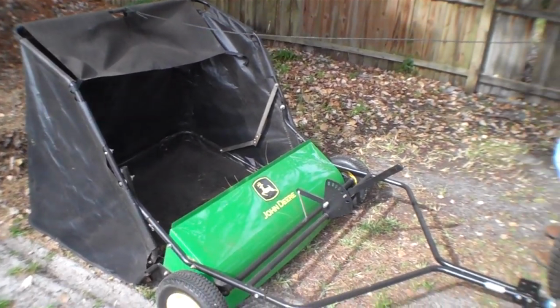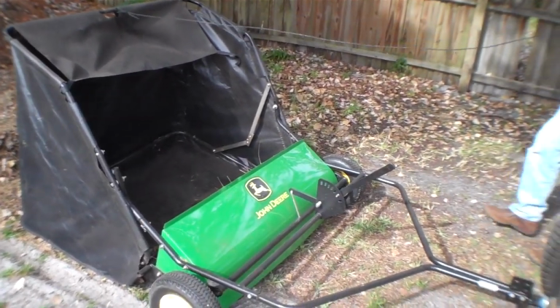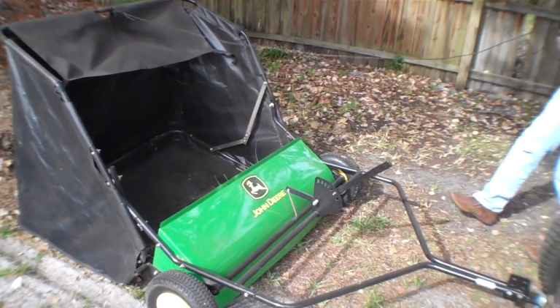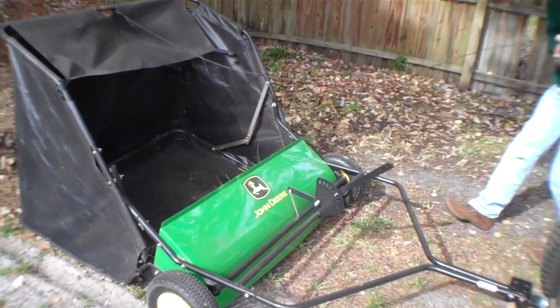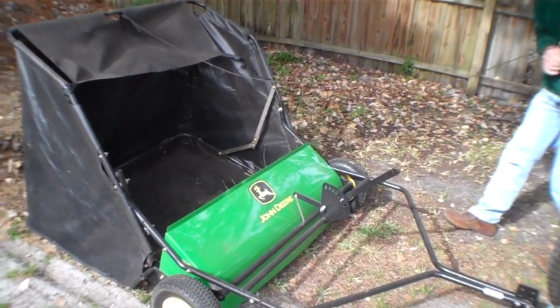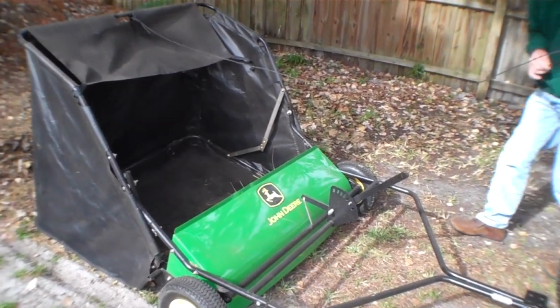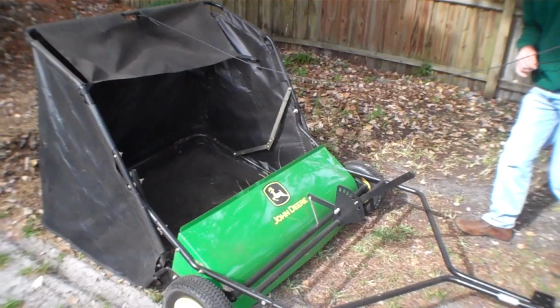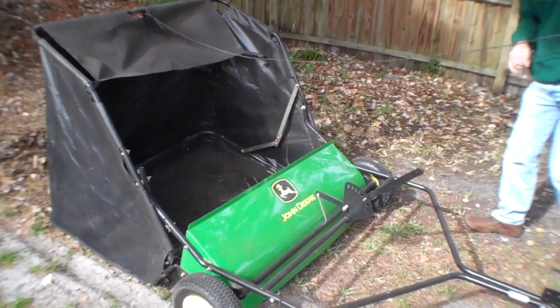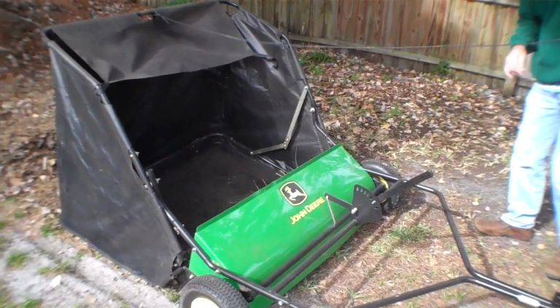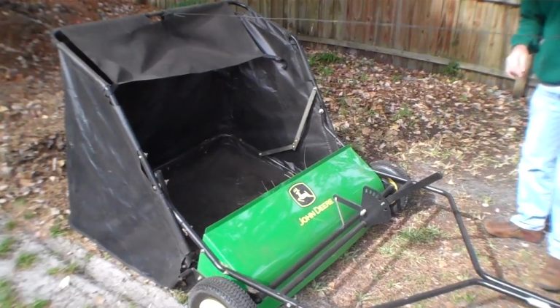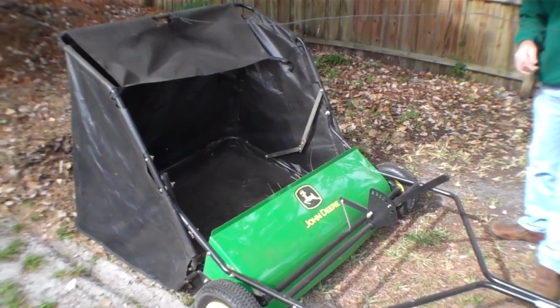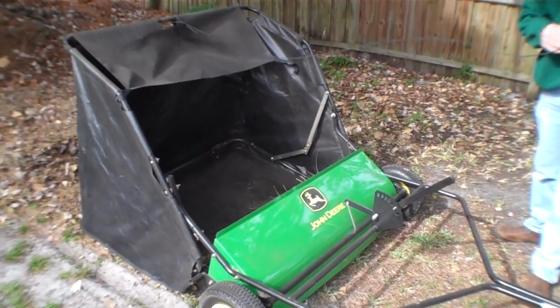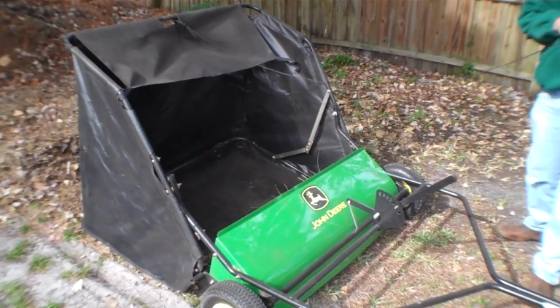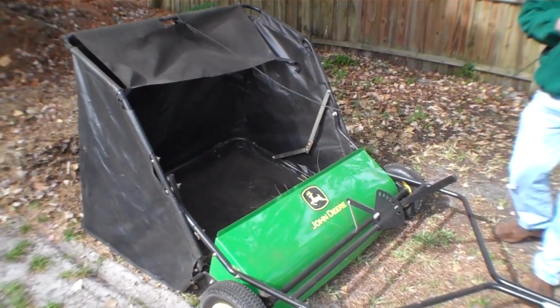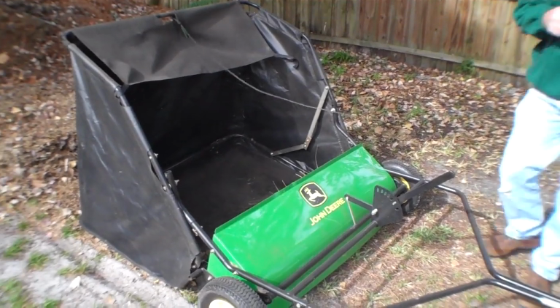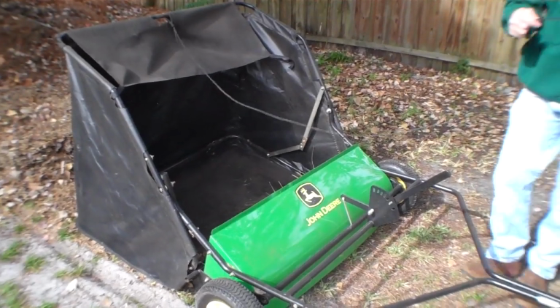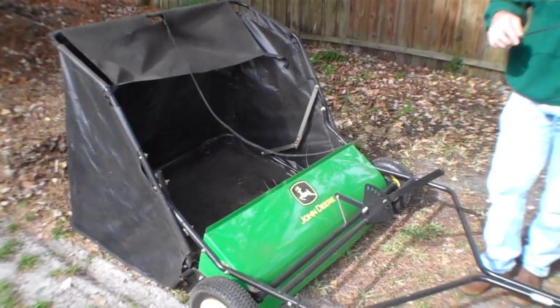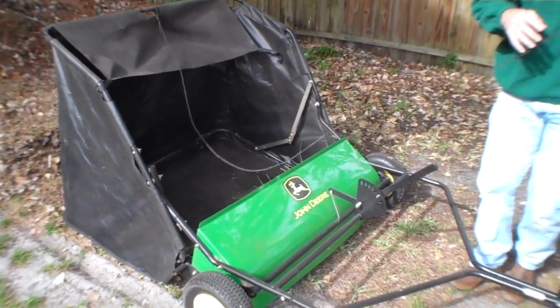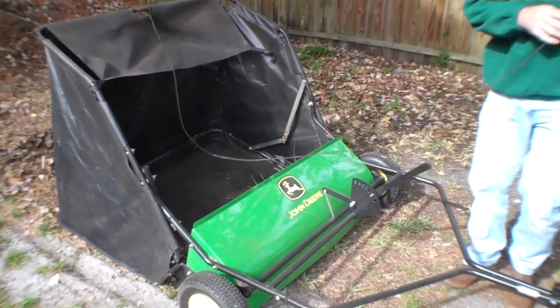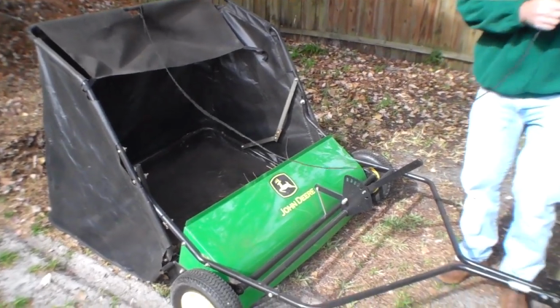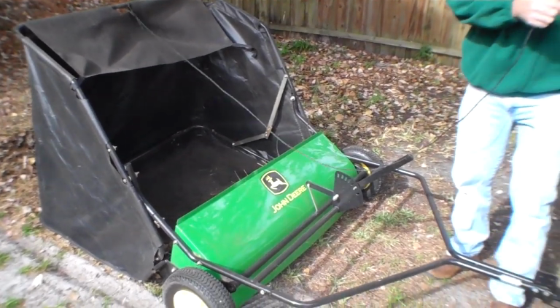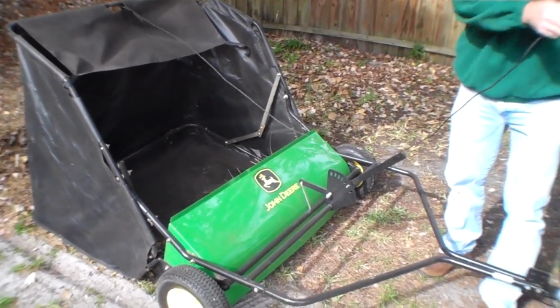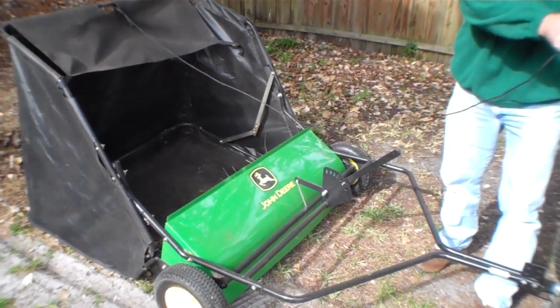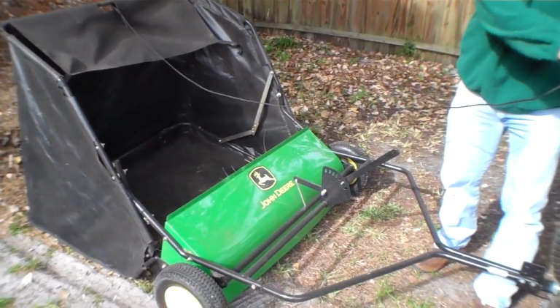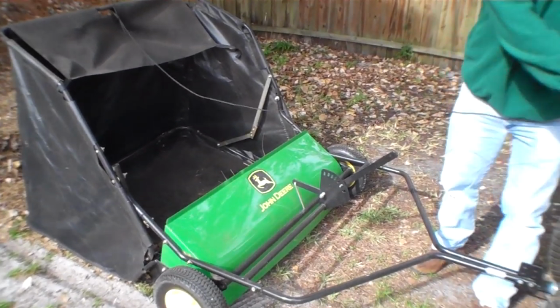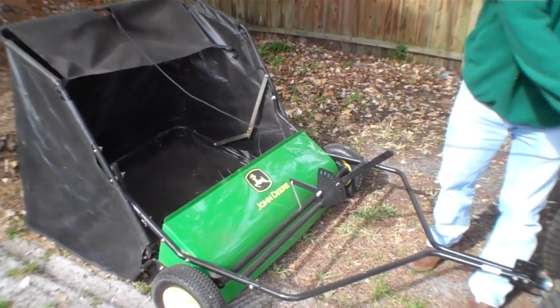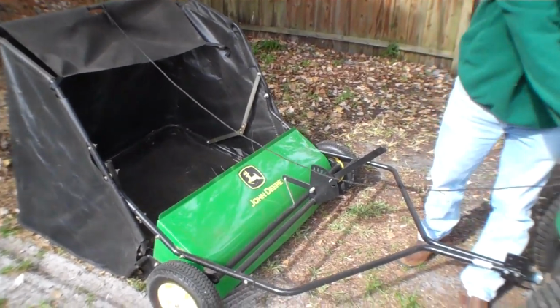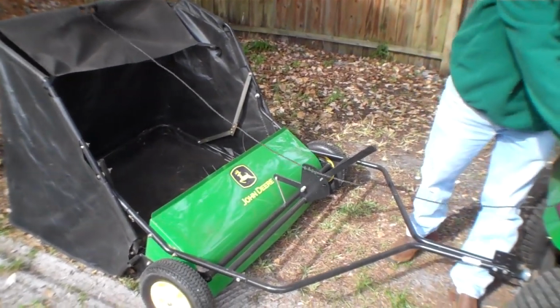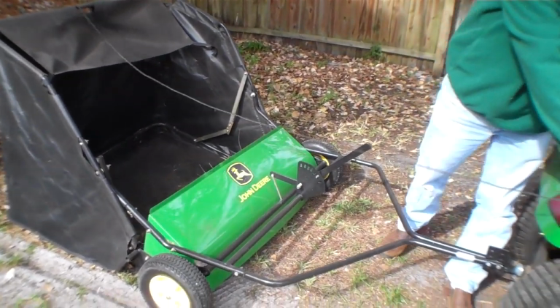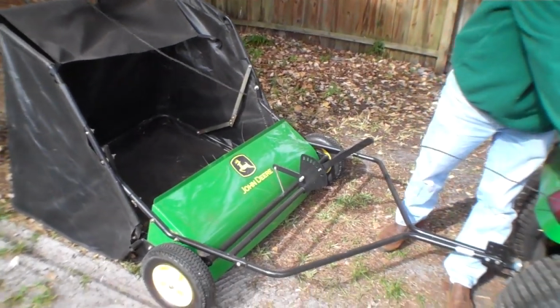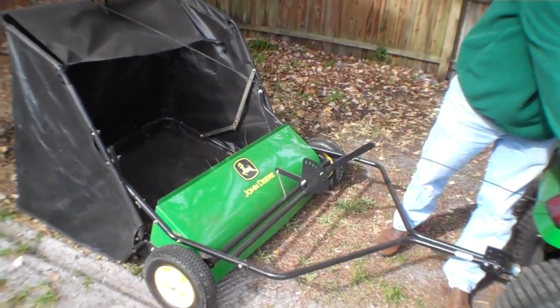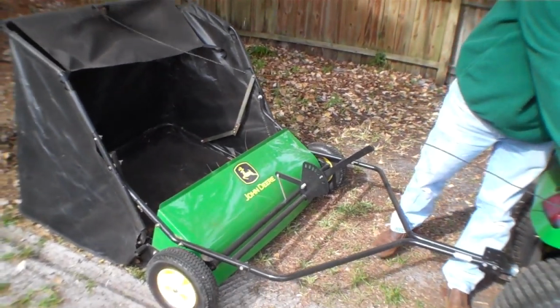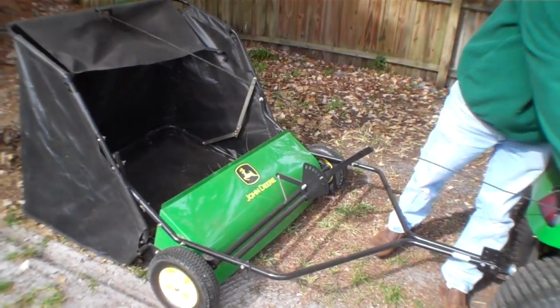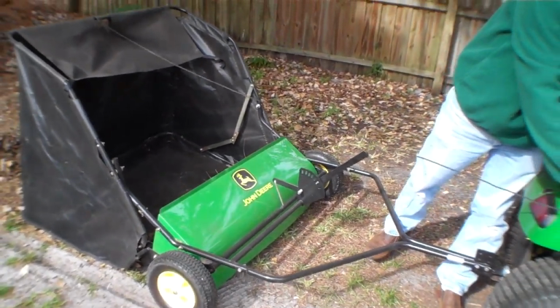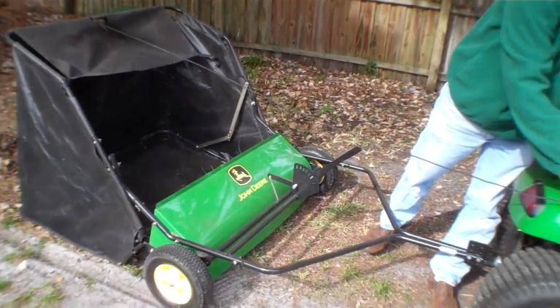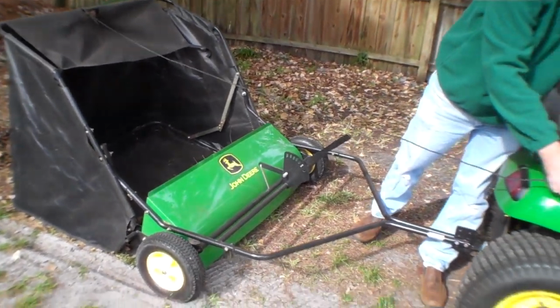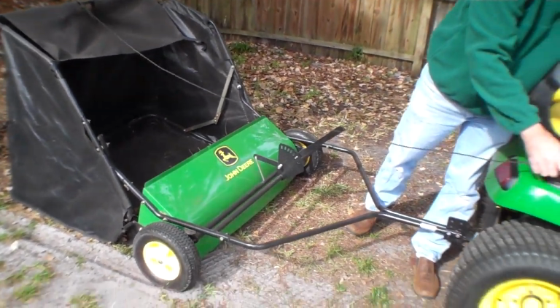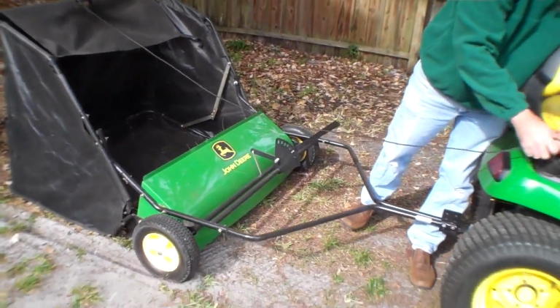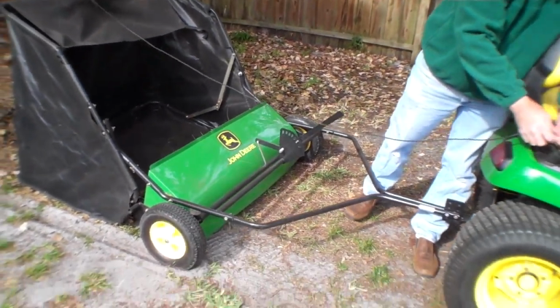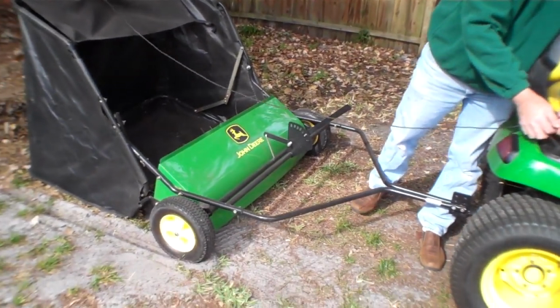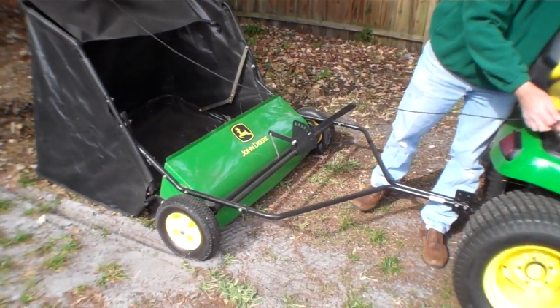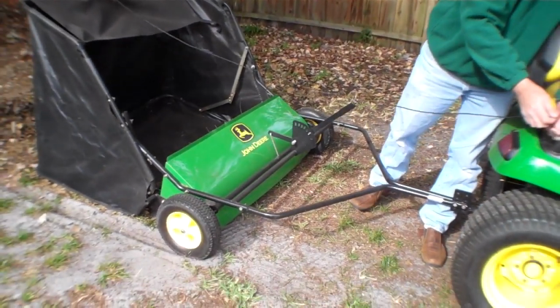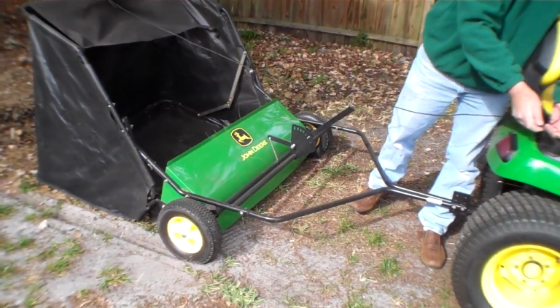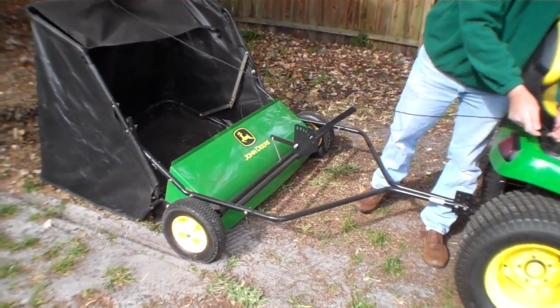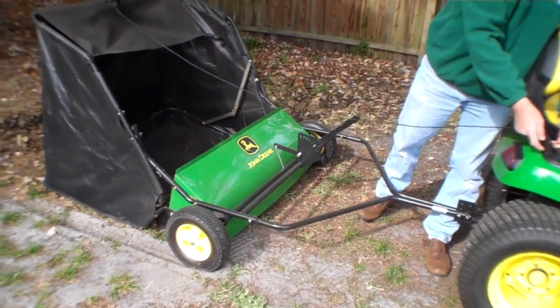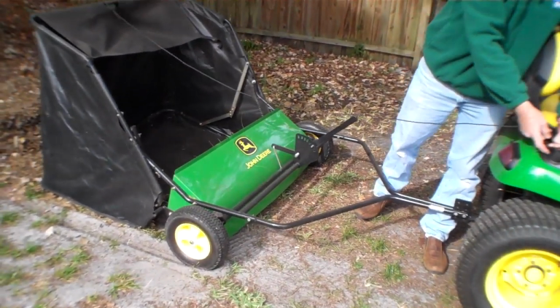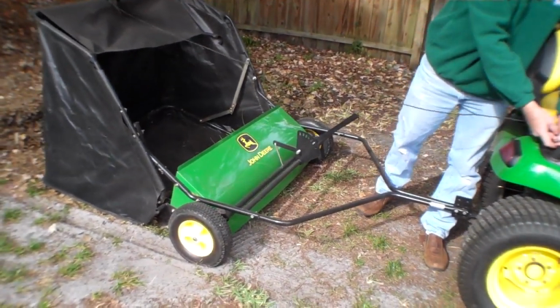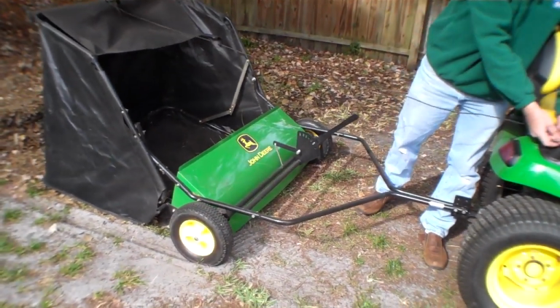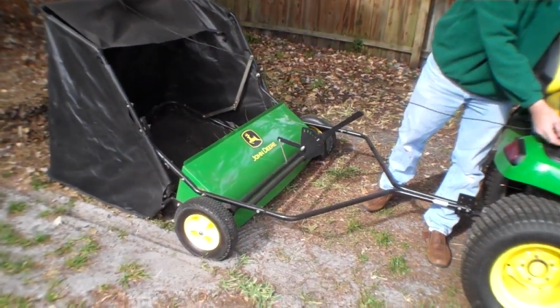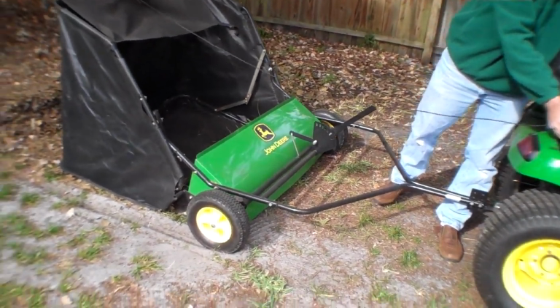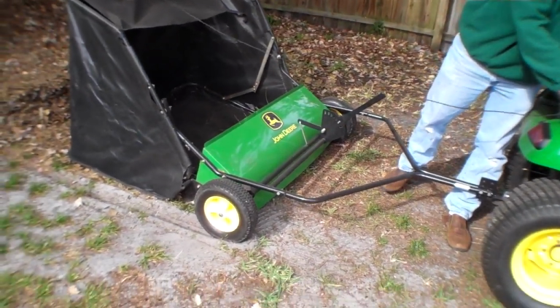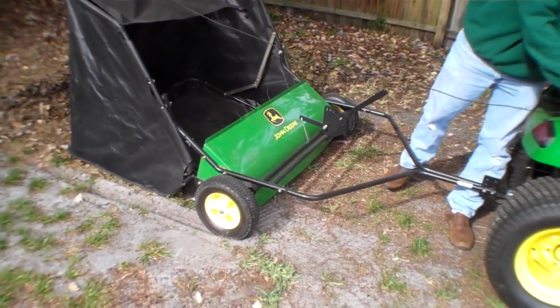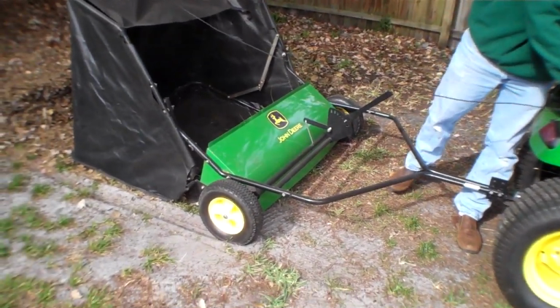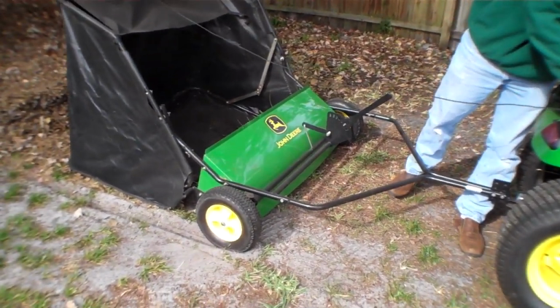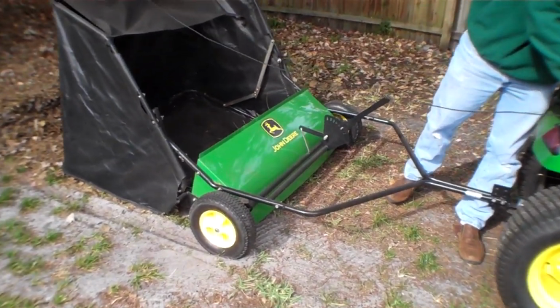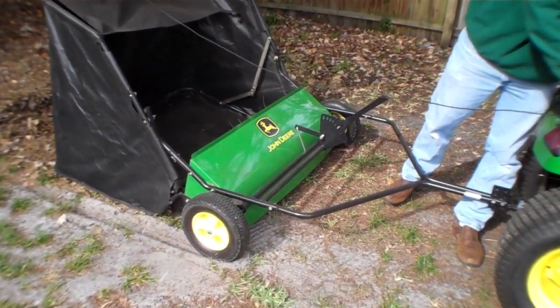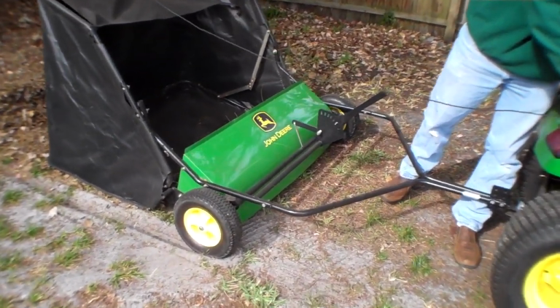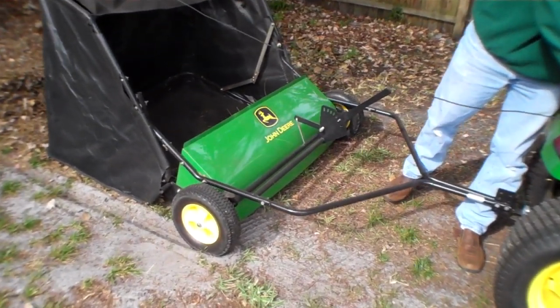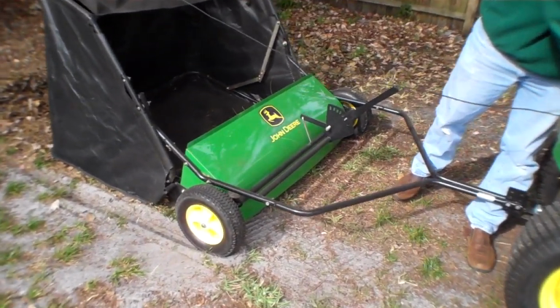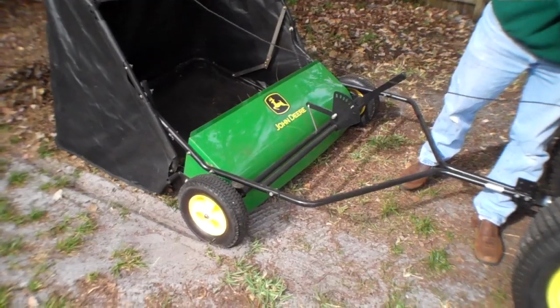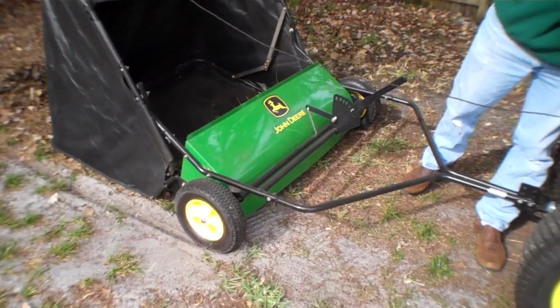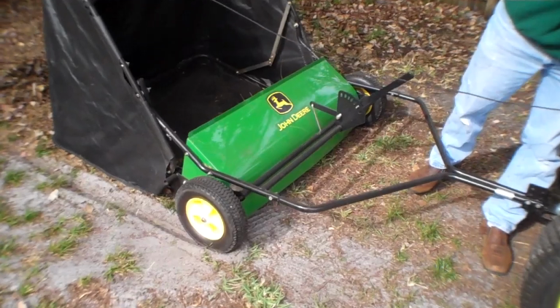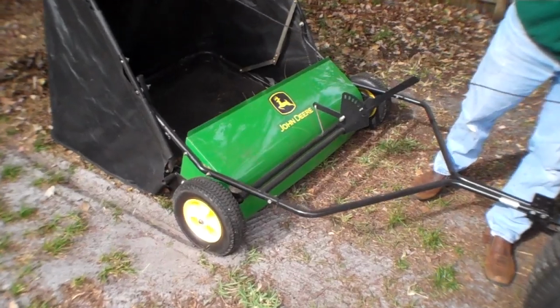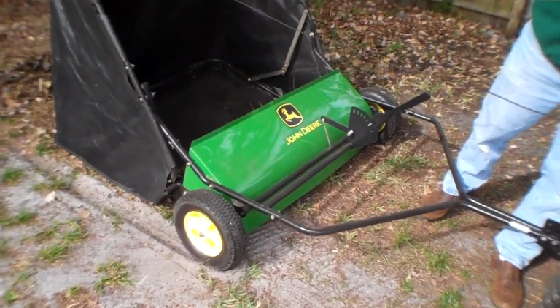And you're off to go for round two. The 42-inch John Deere sweeper.